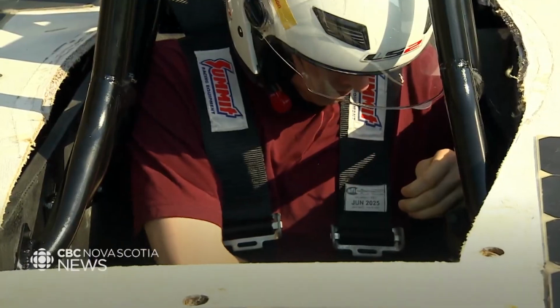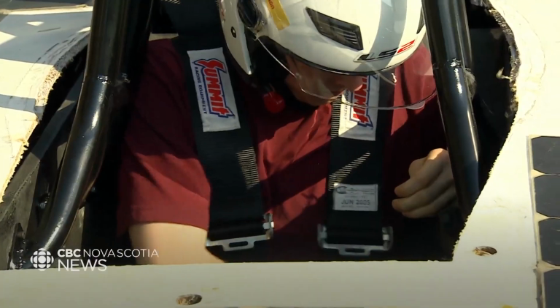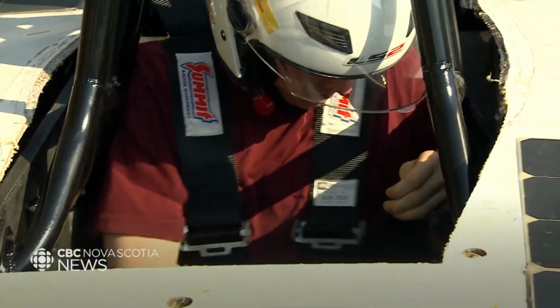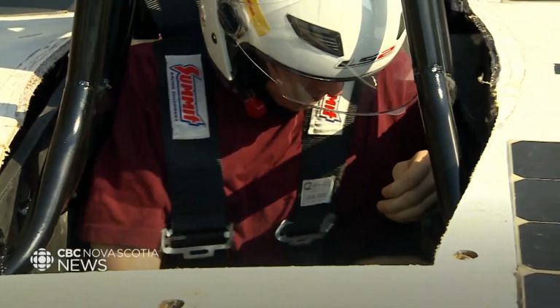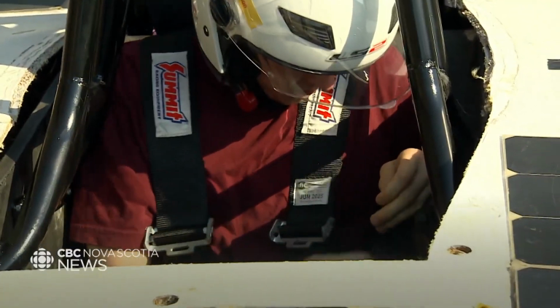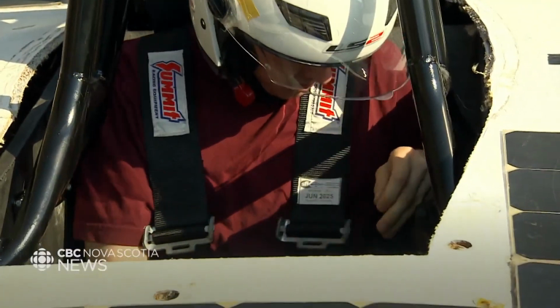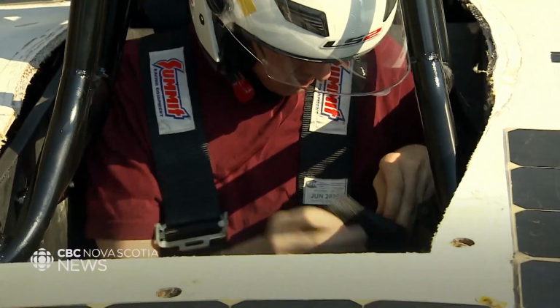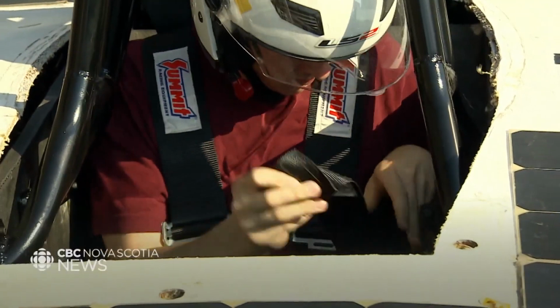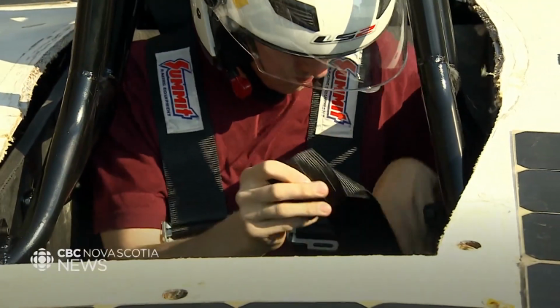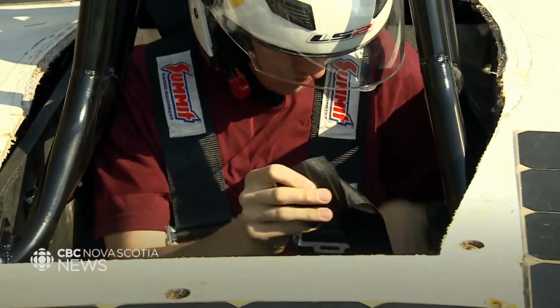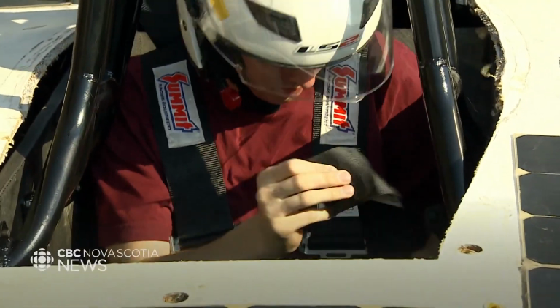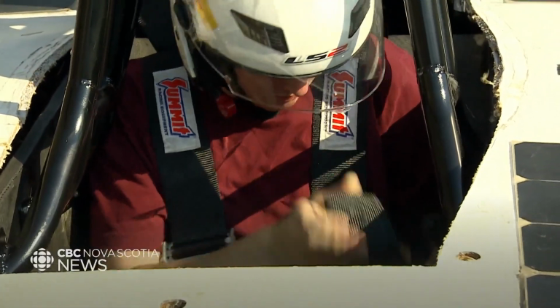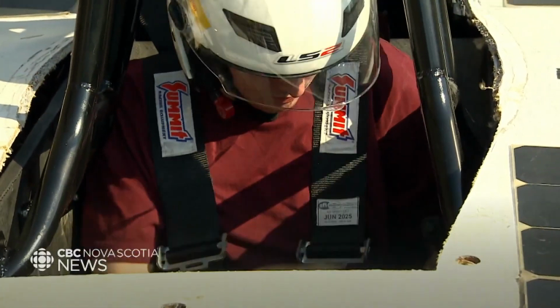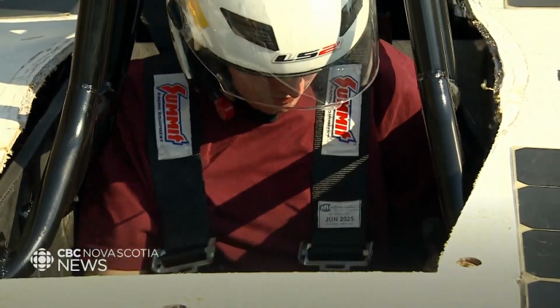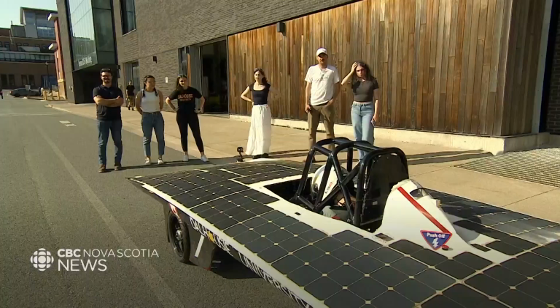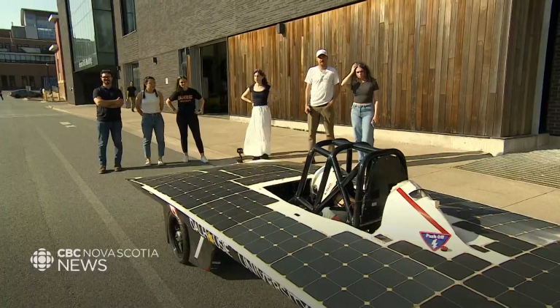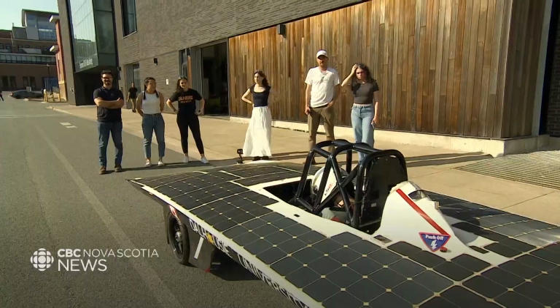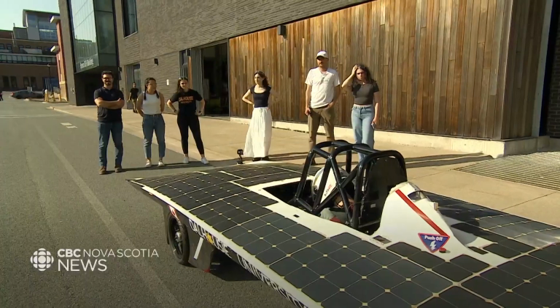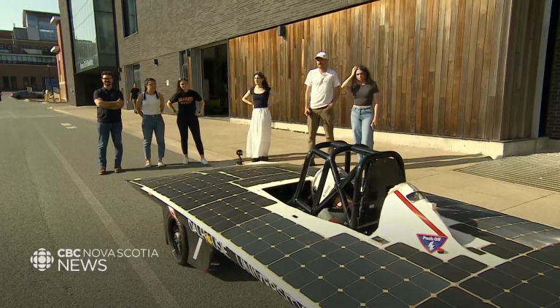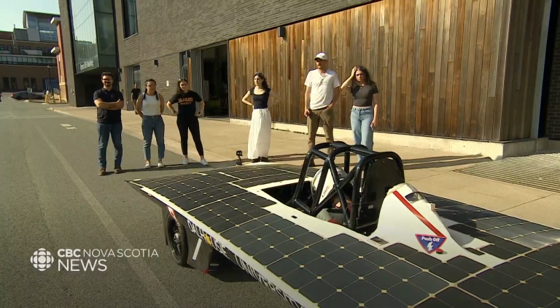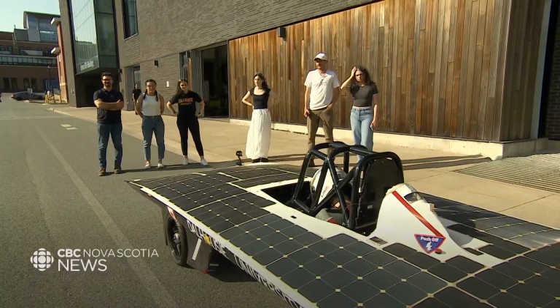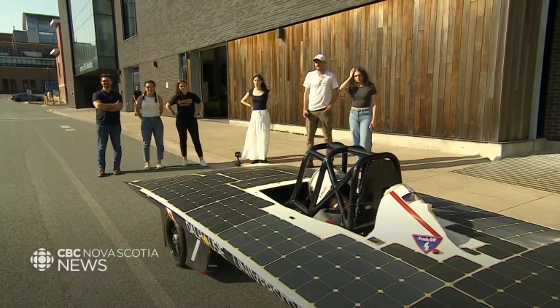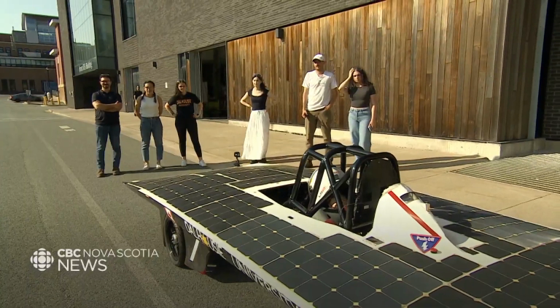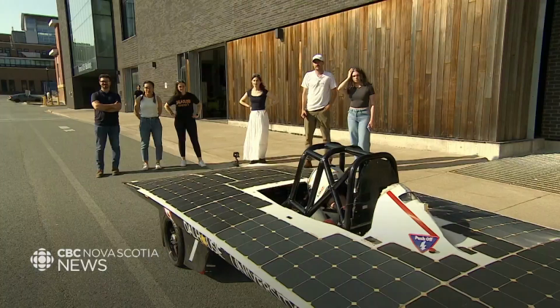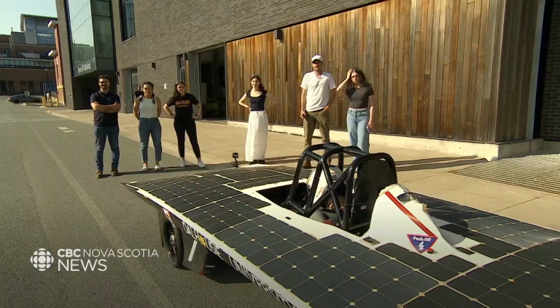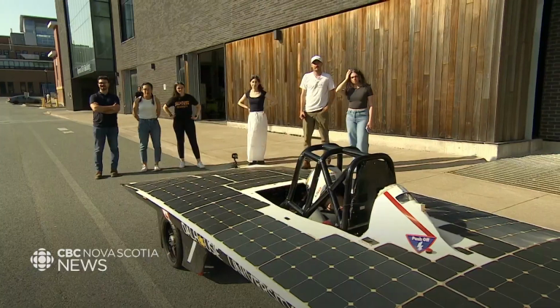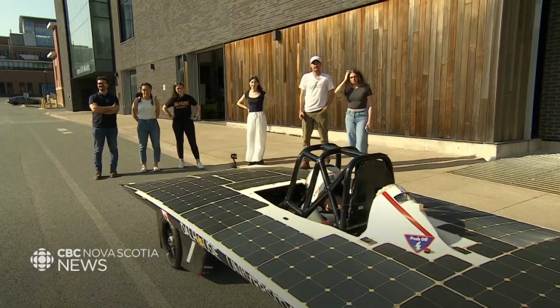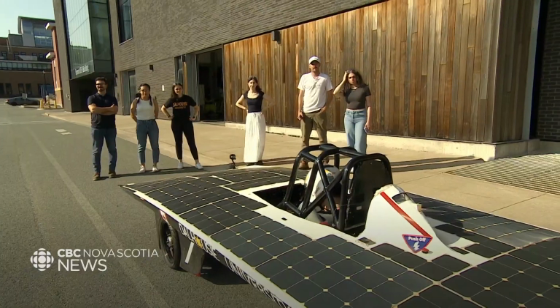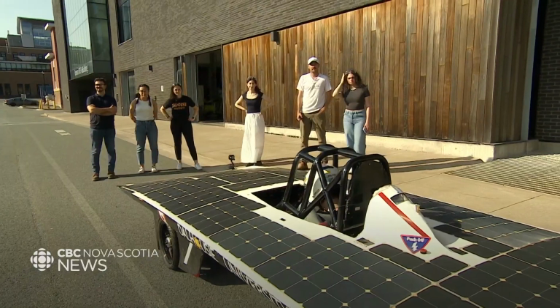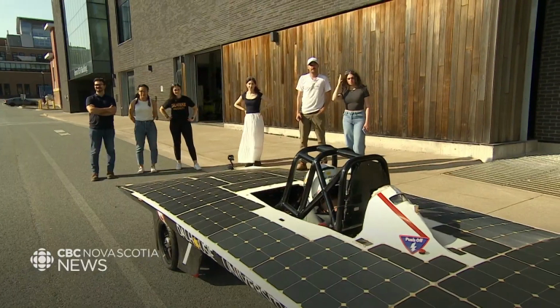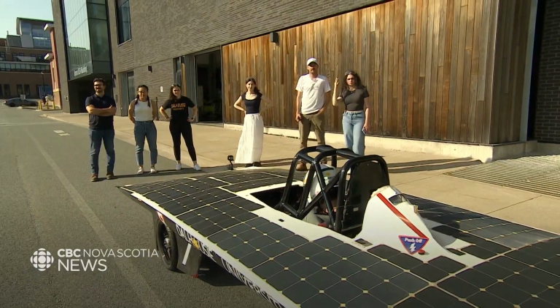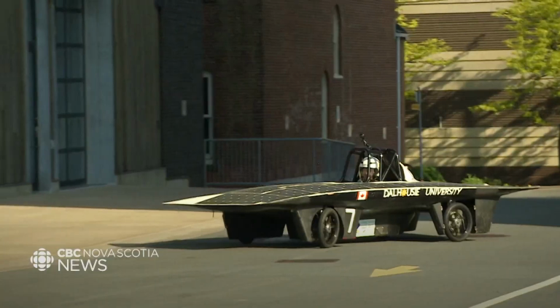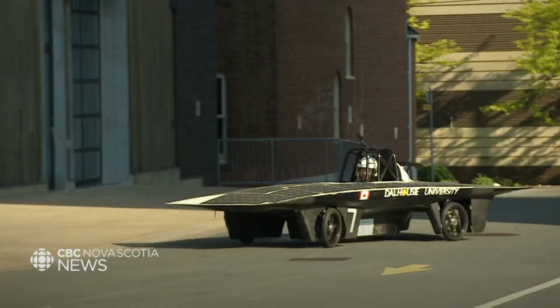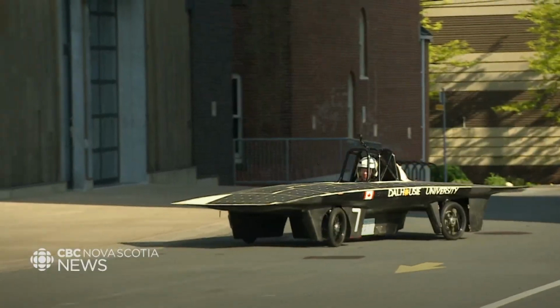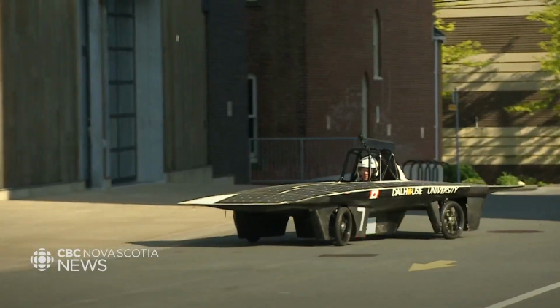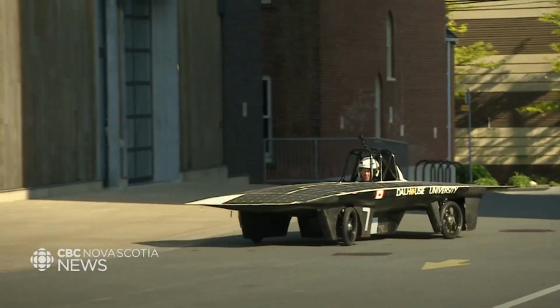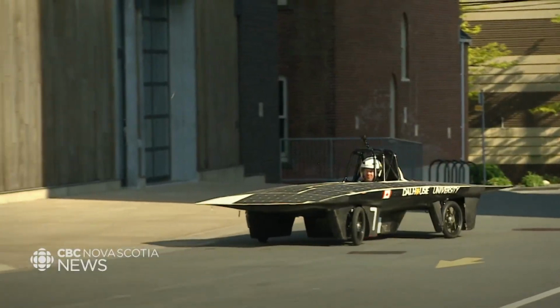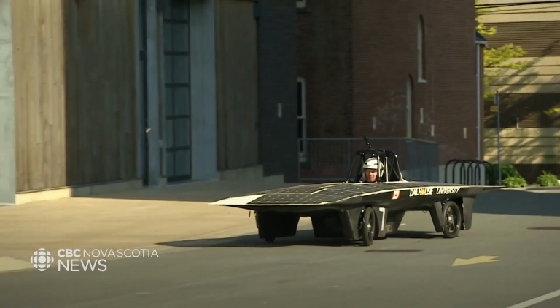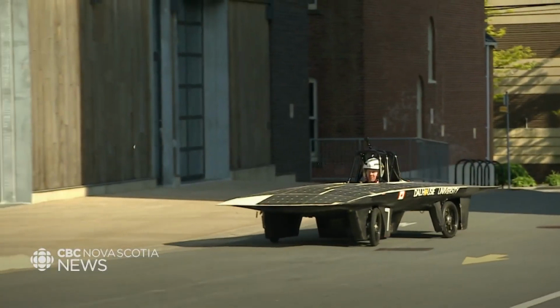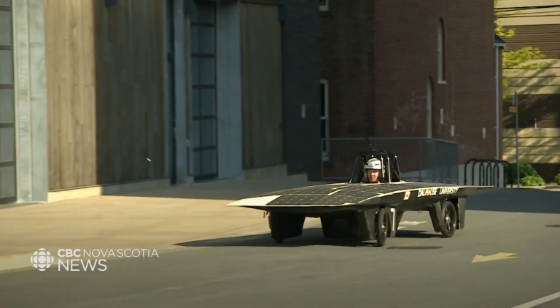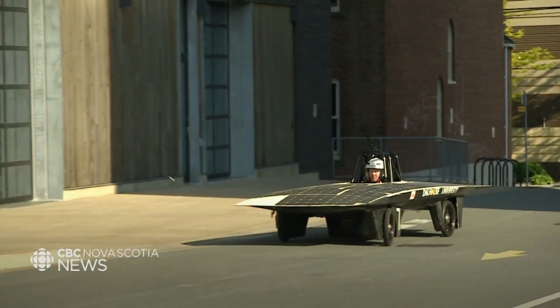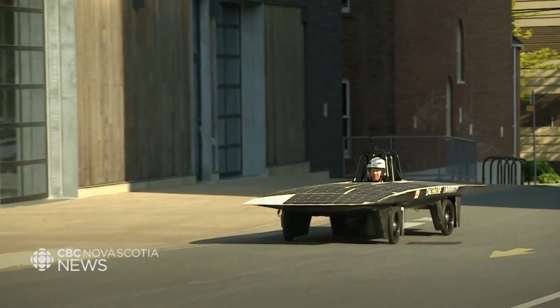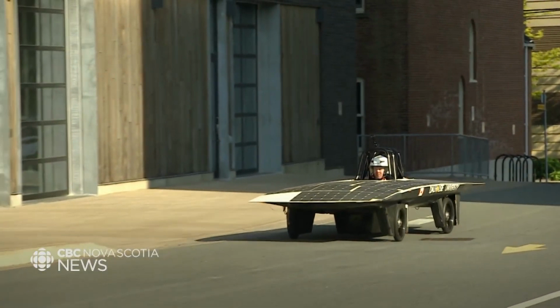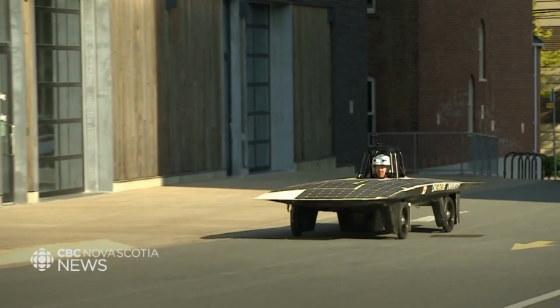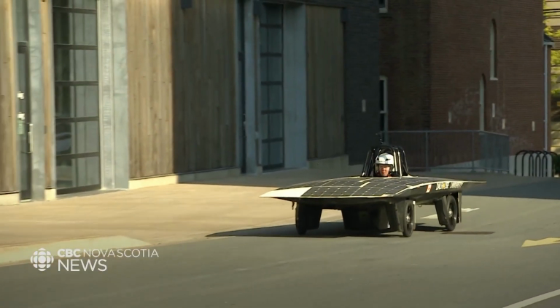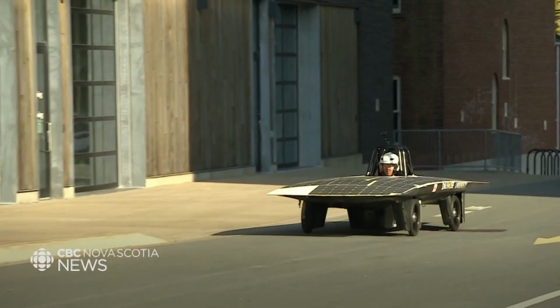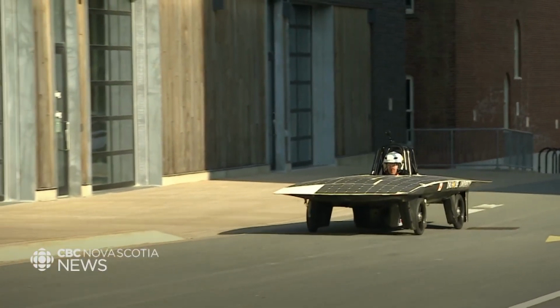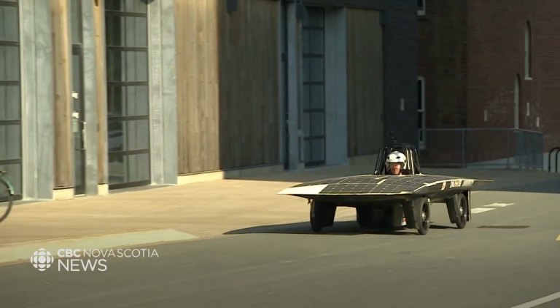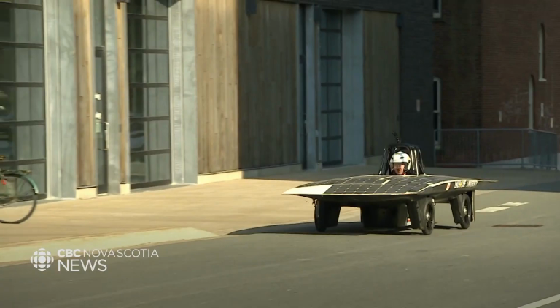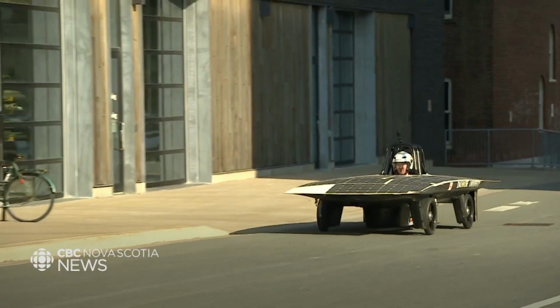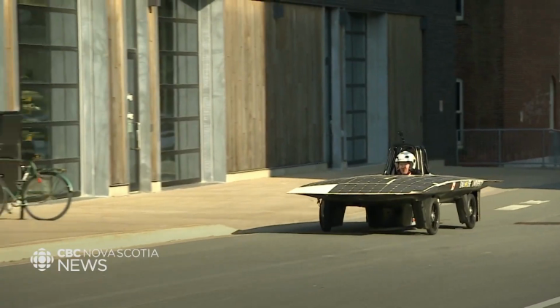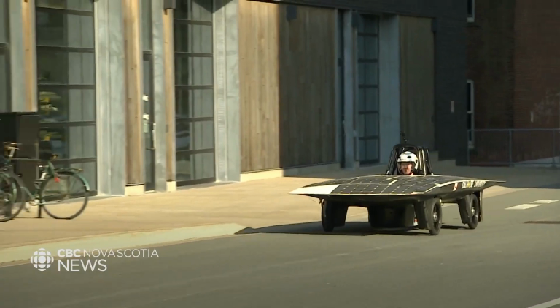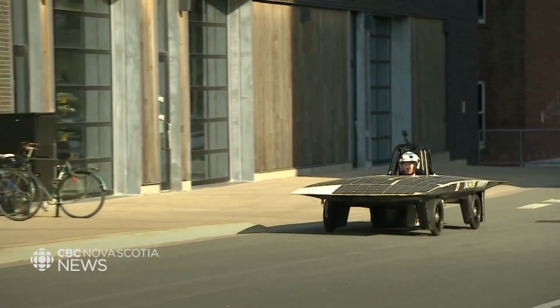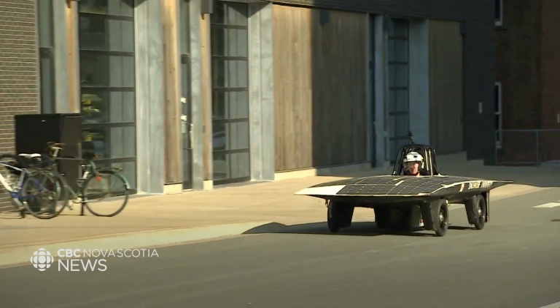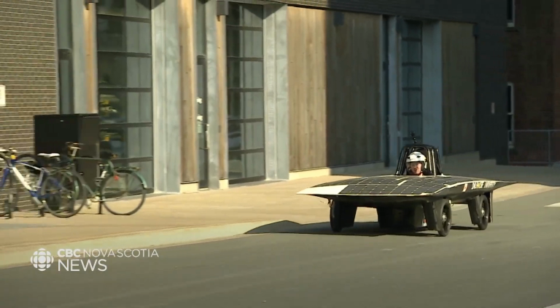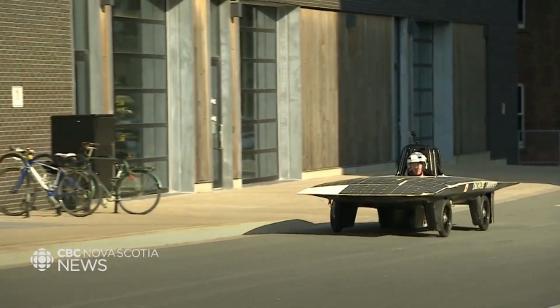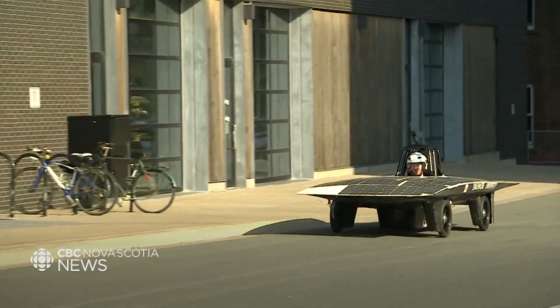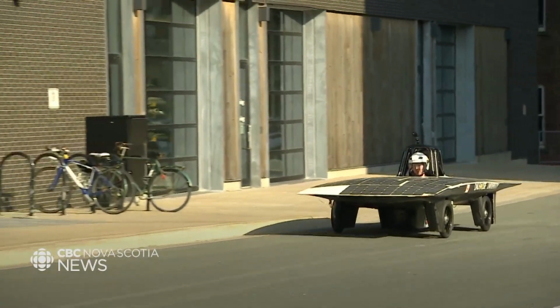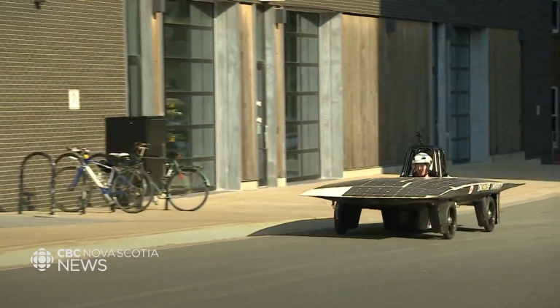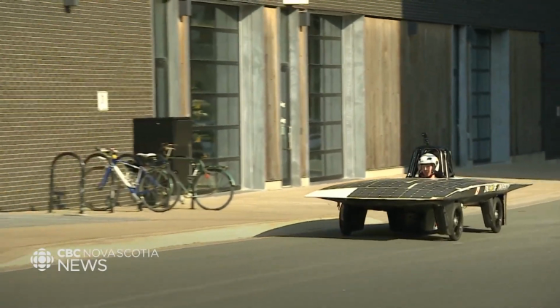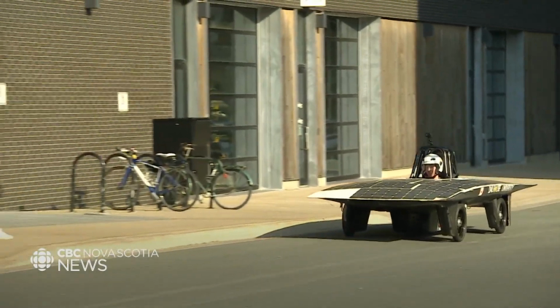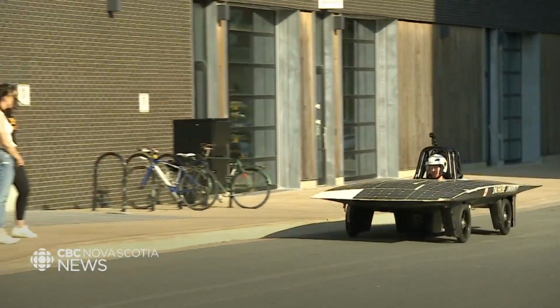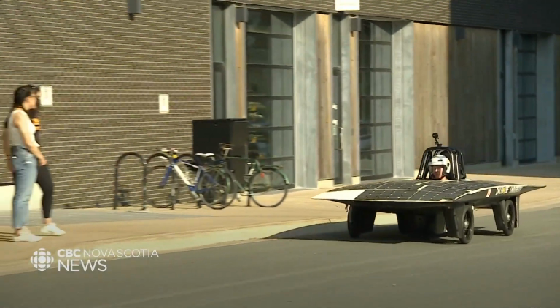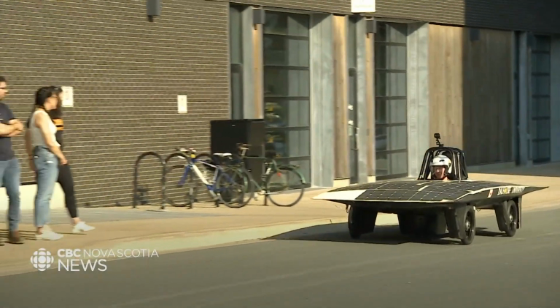The main thing is getting to see the car in action. We spend so much time here in the shop working on it. It's rewarding to see the car move, especially if you get the chance to drive it.